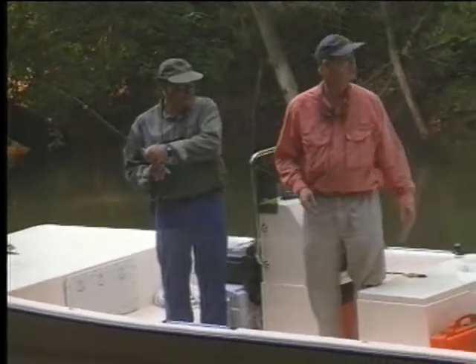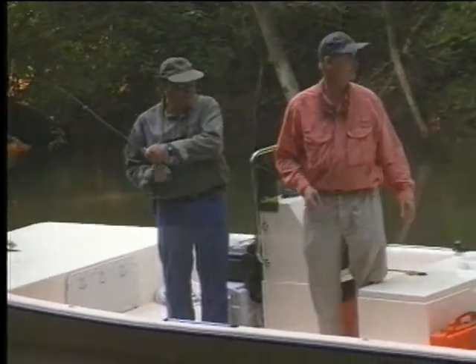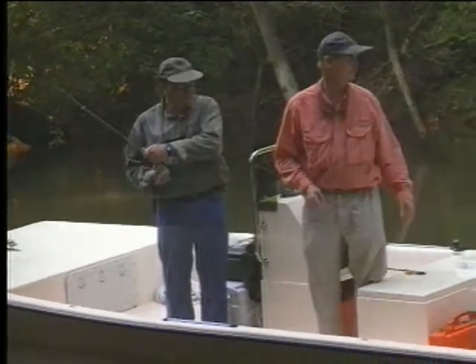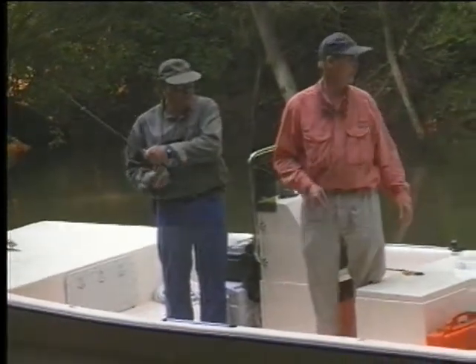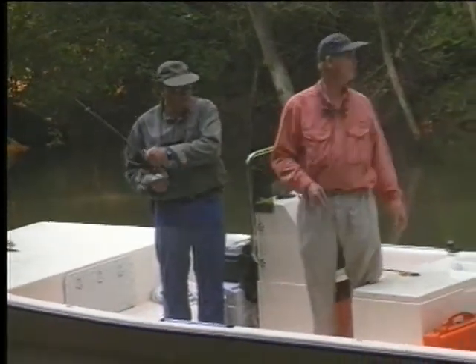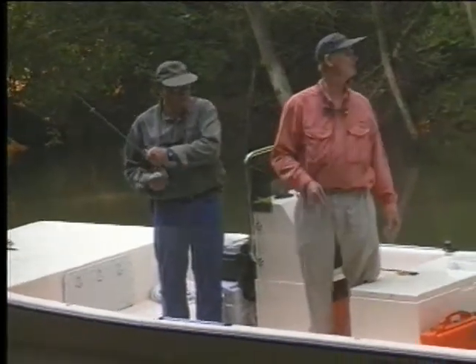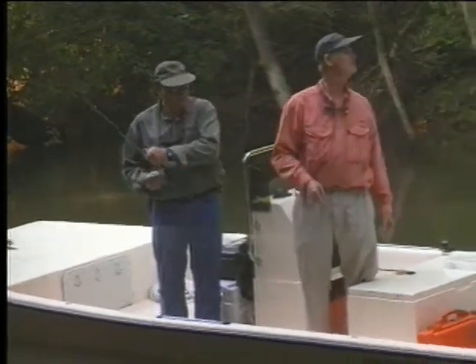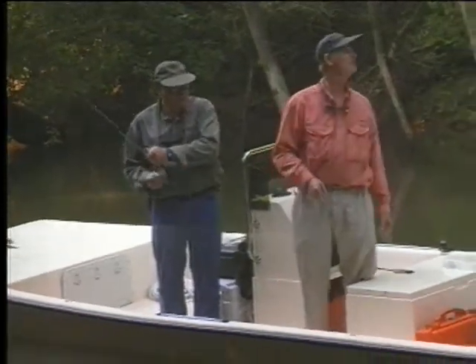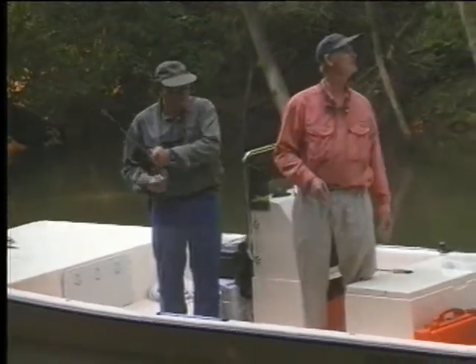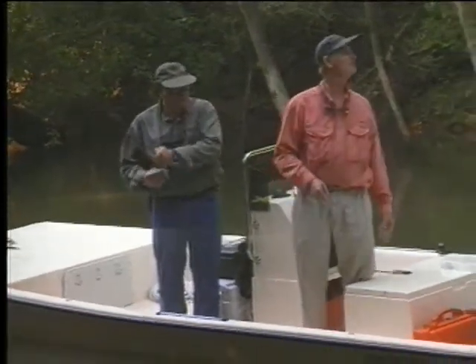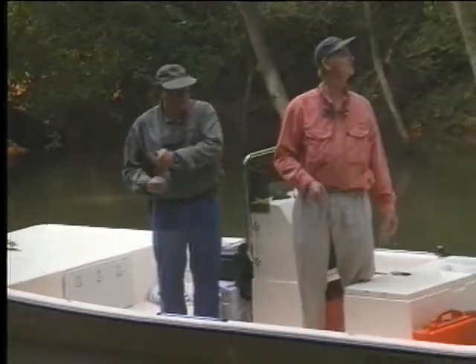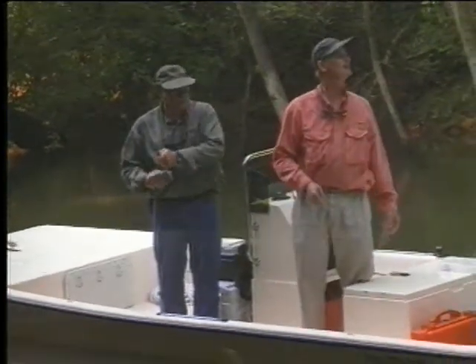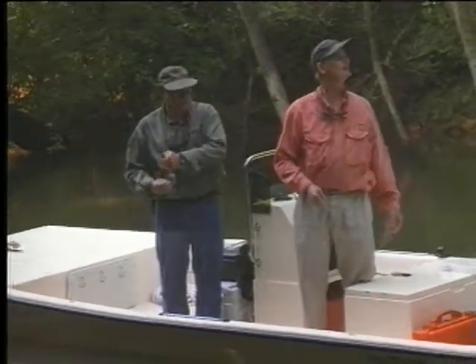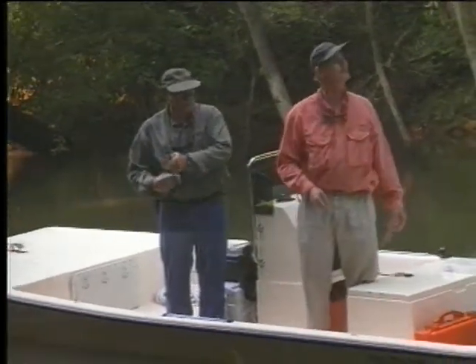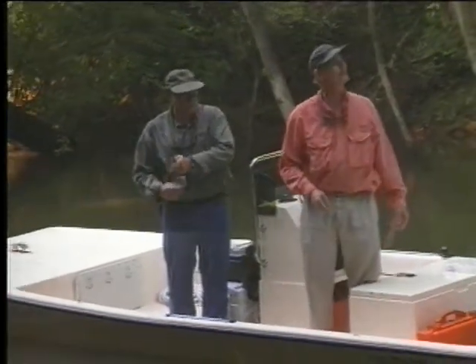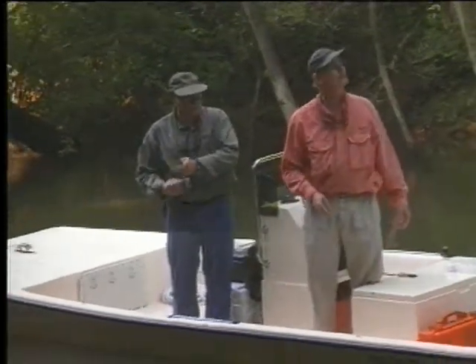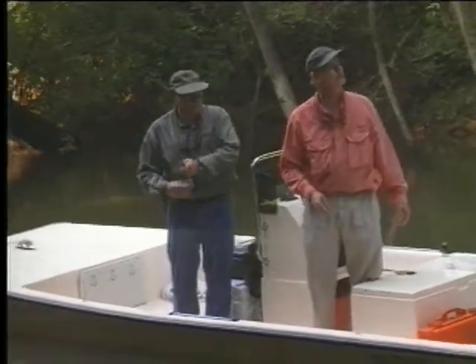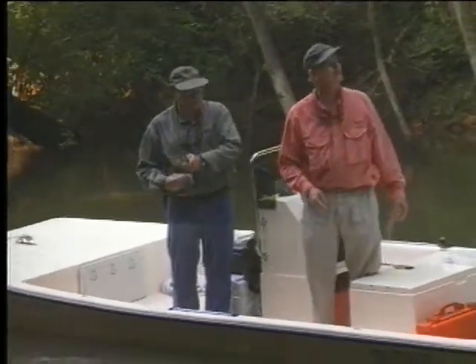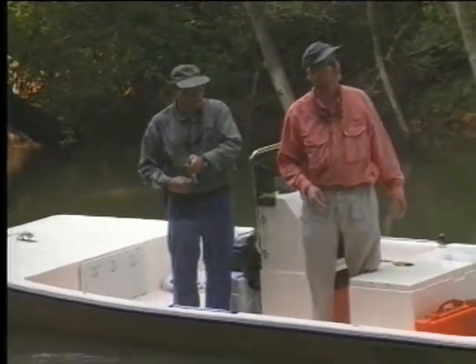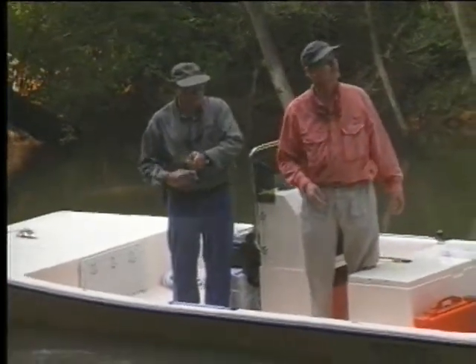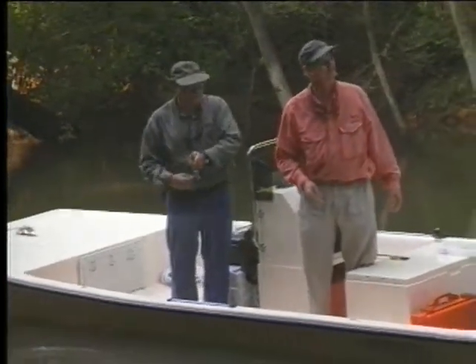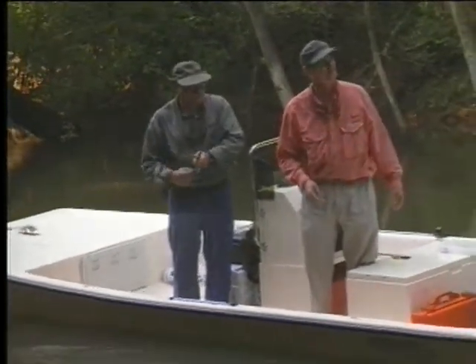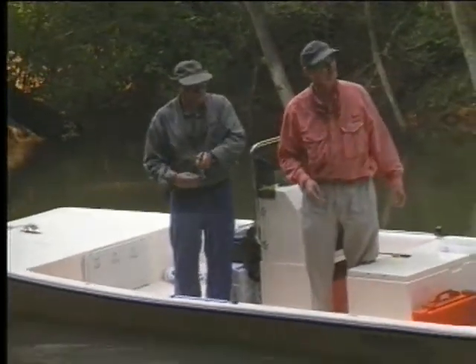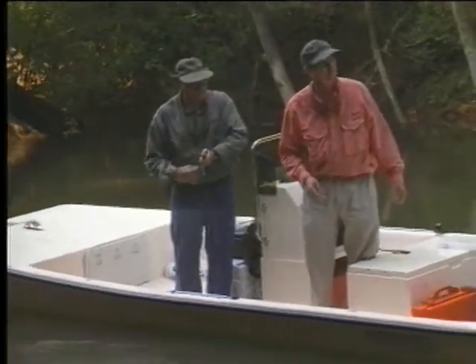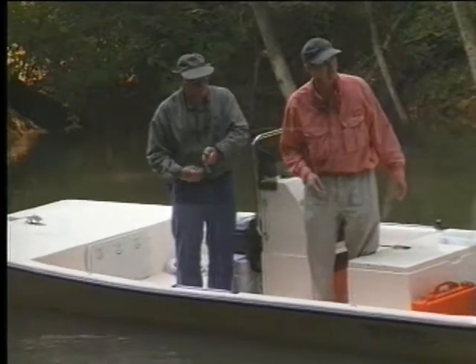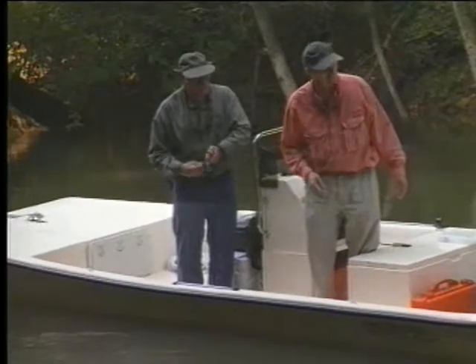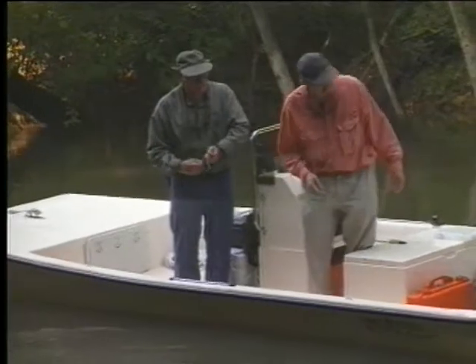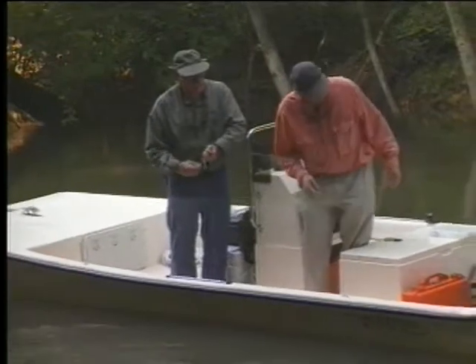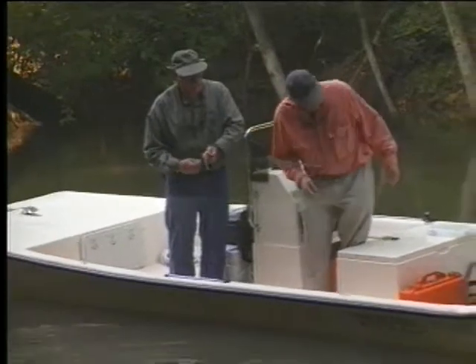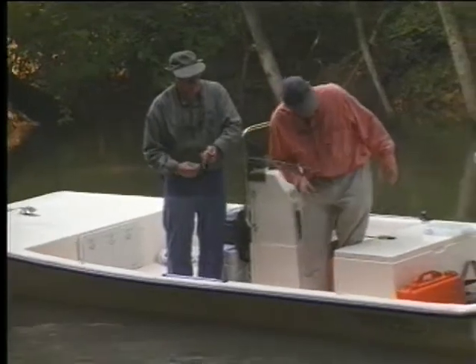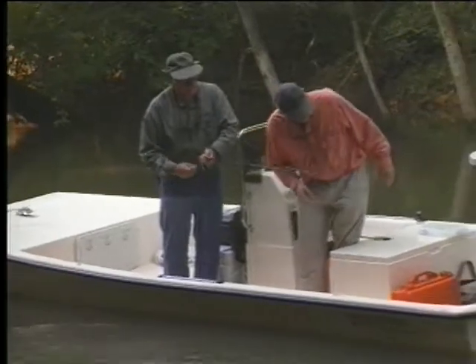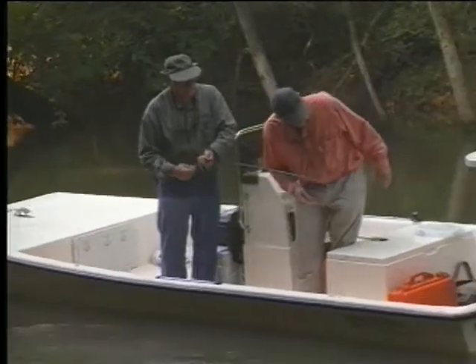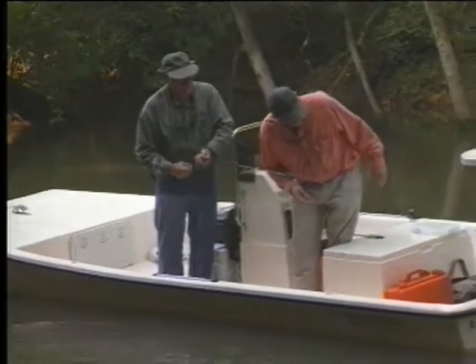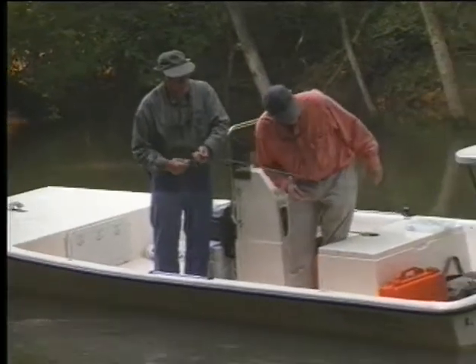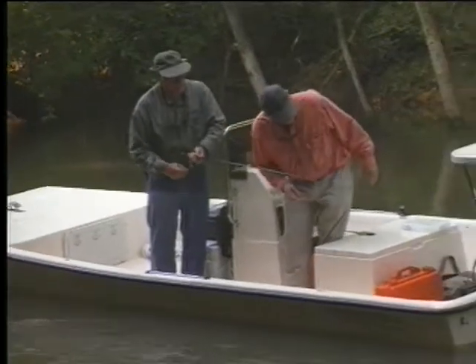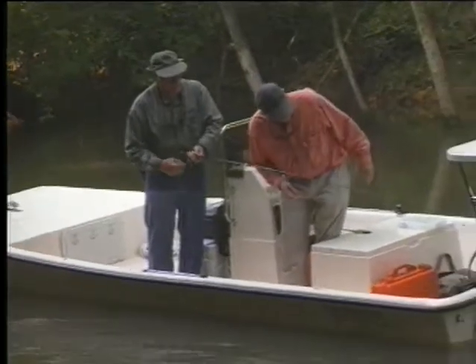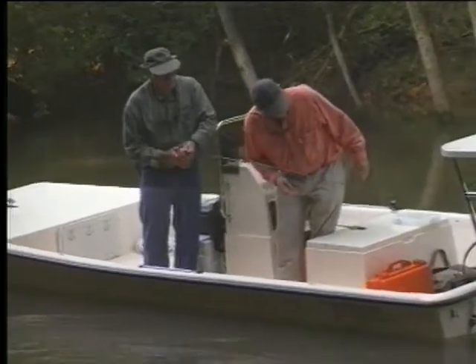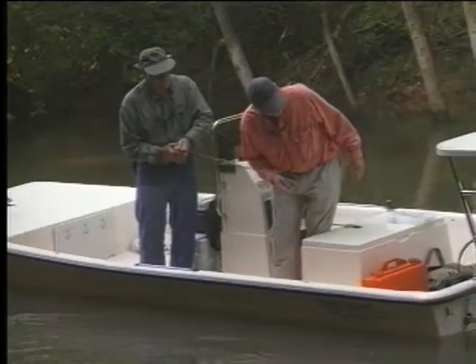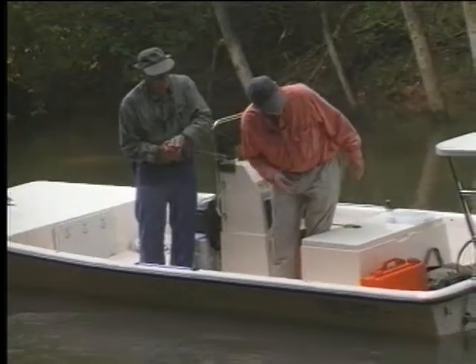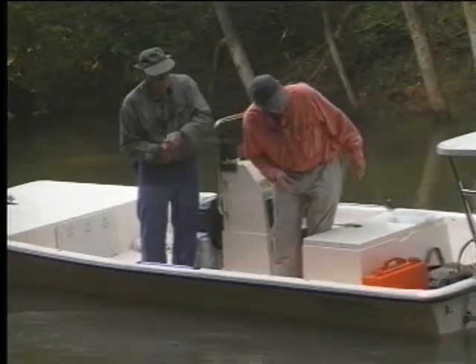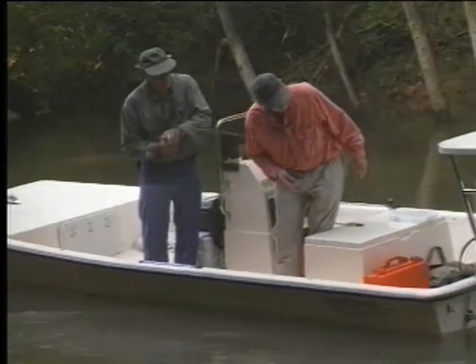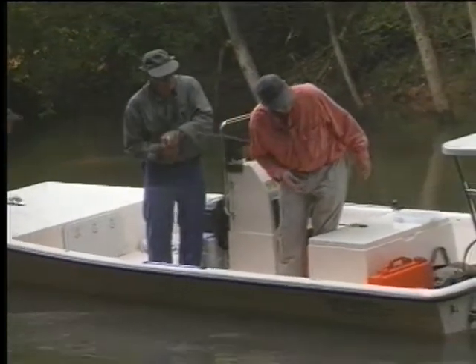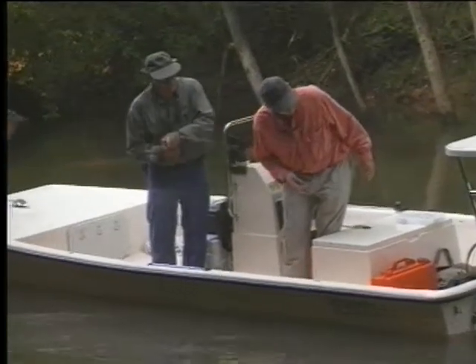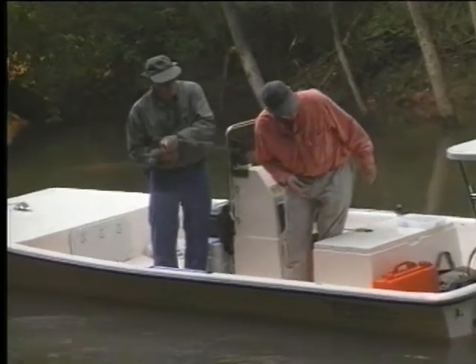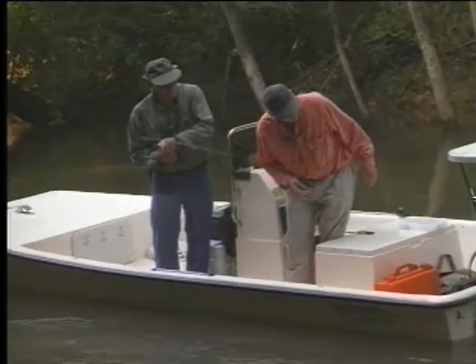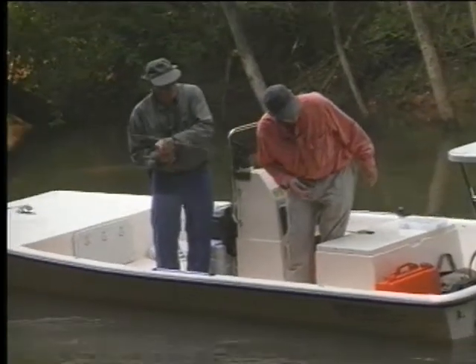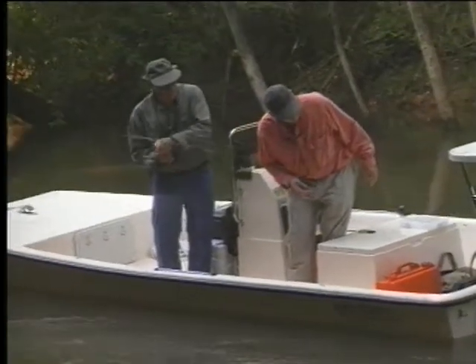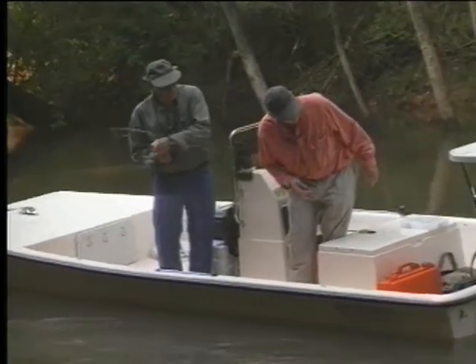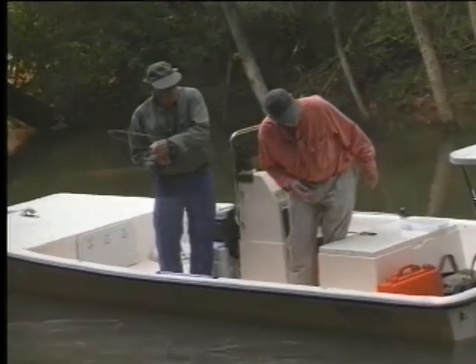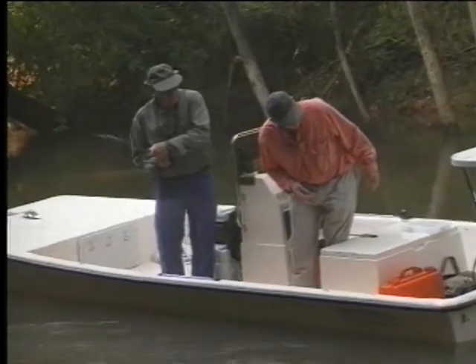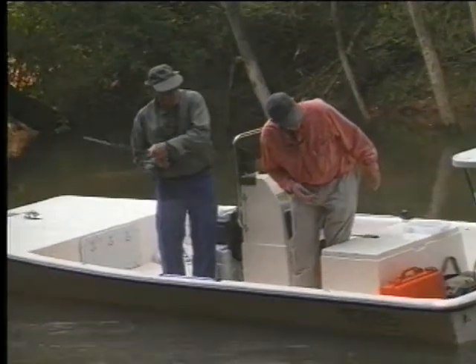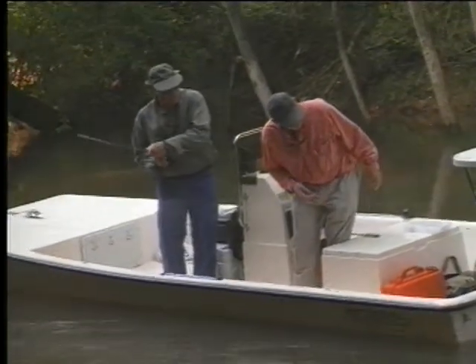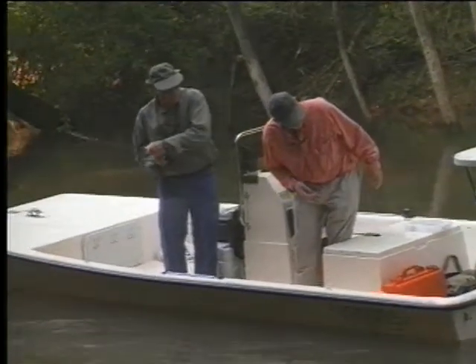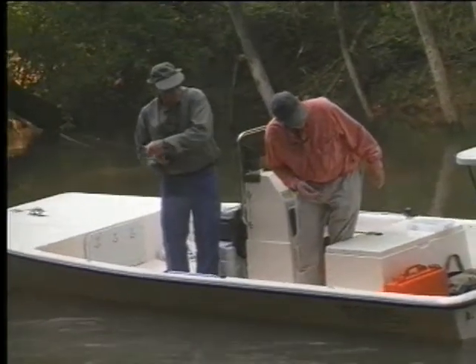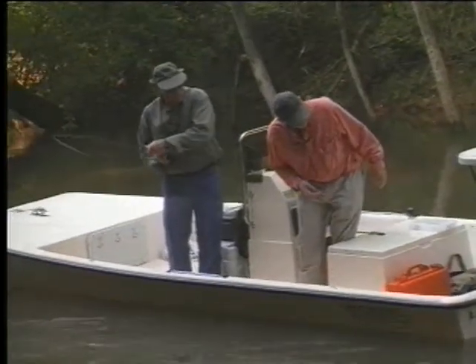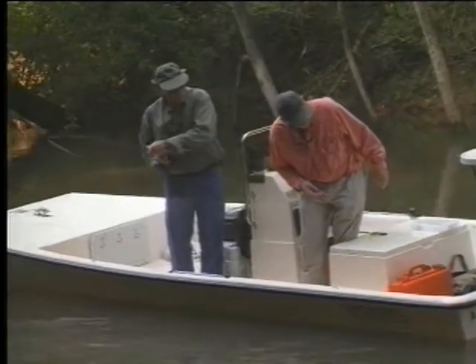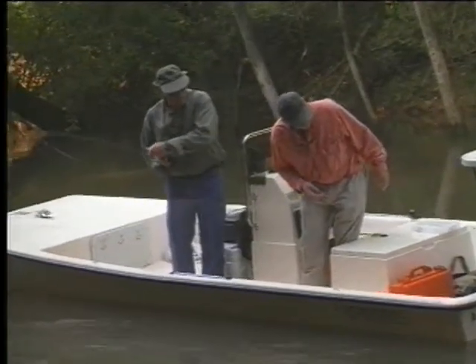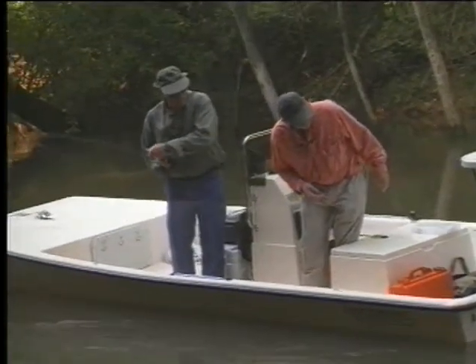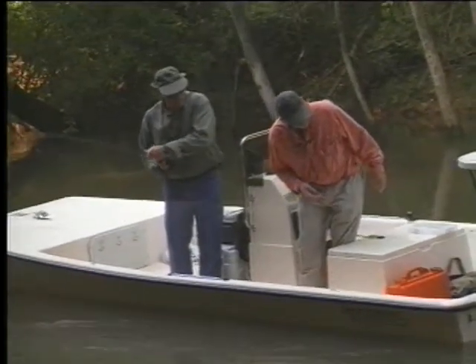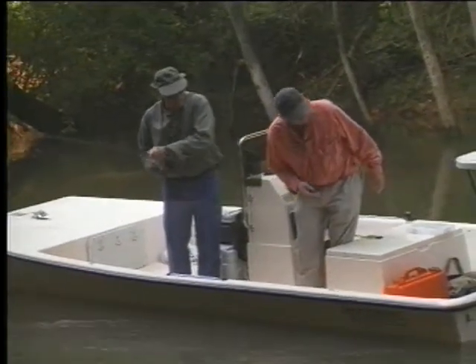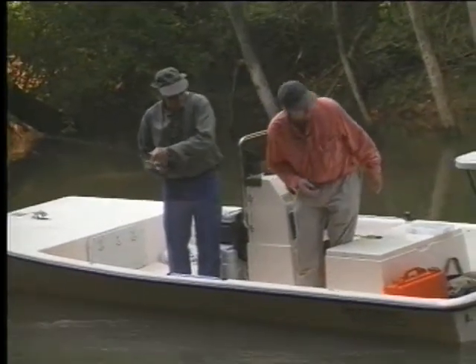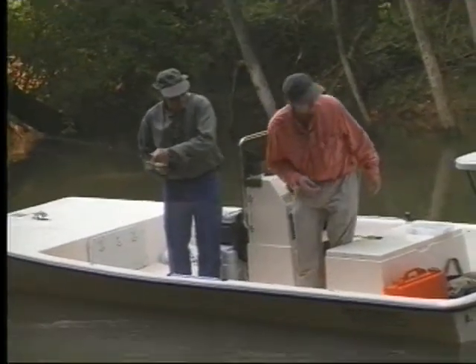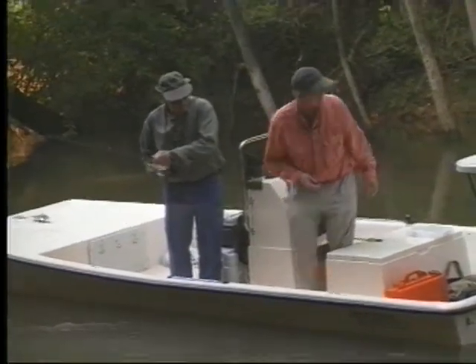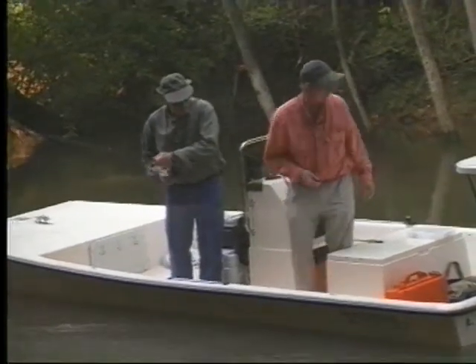Is that a better fish? It's about the same size — they all feel good.